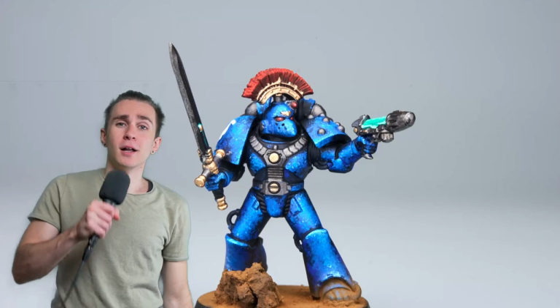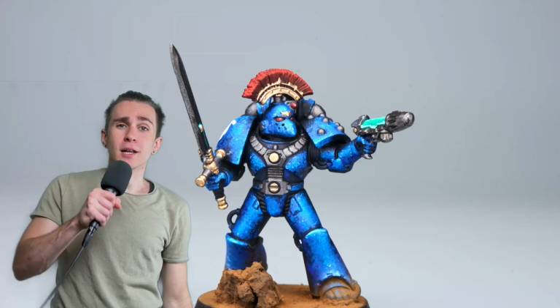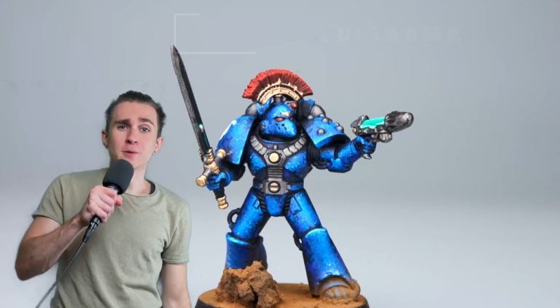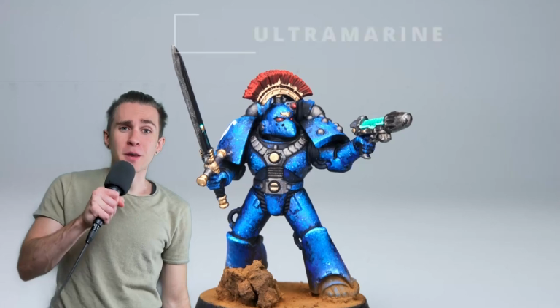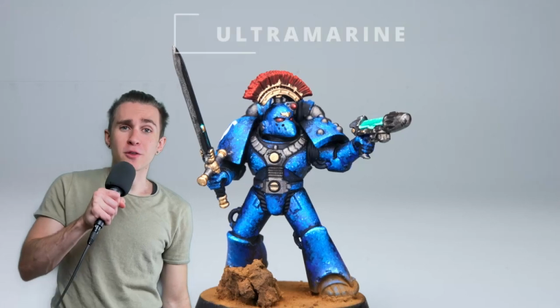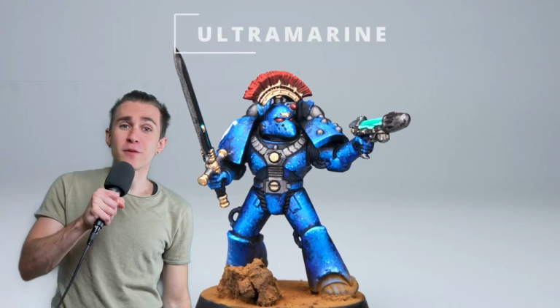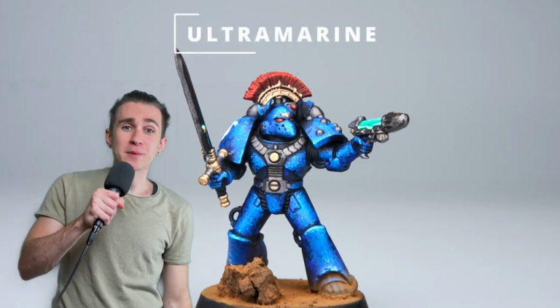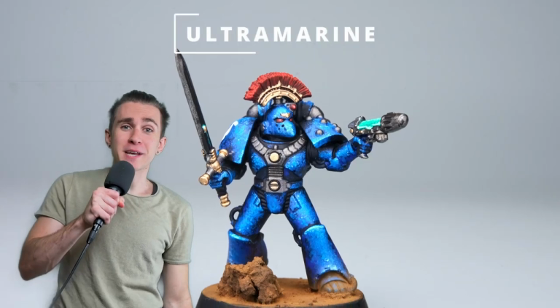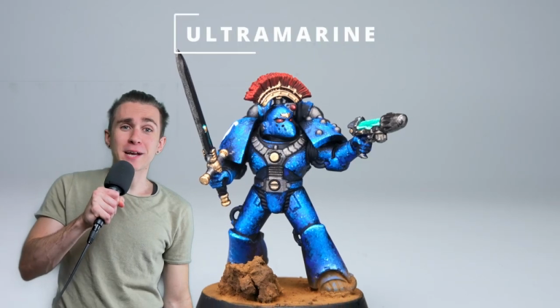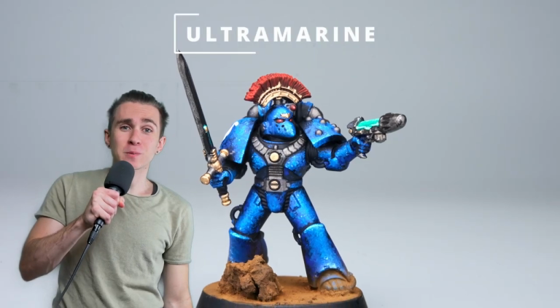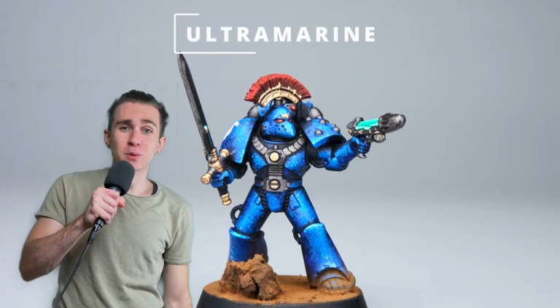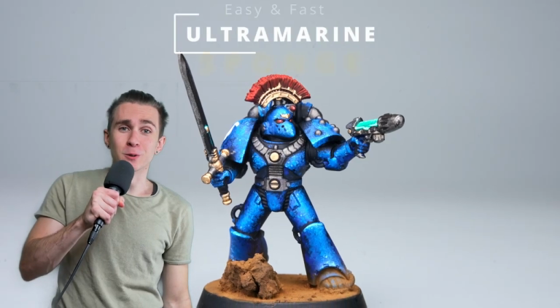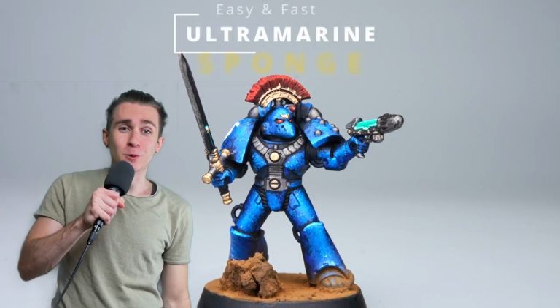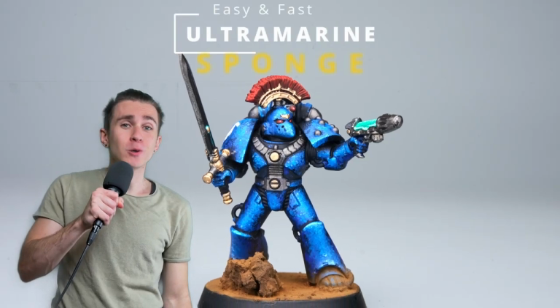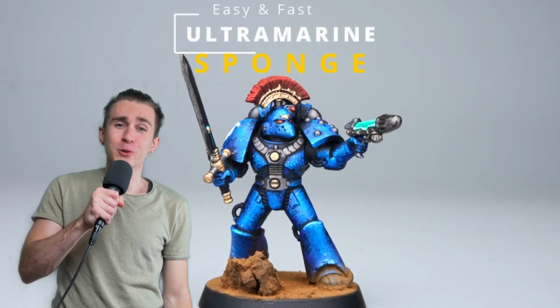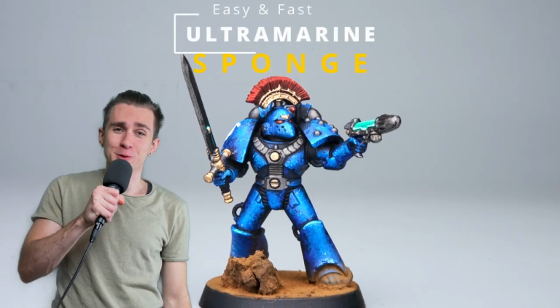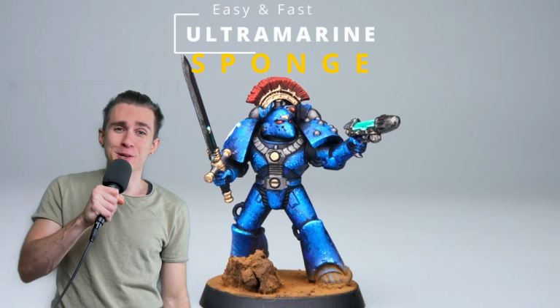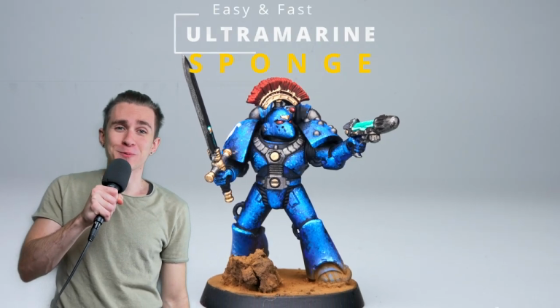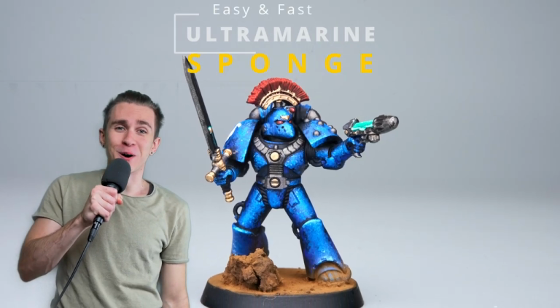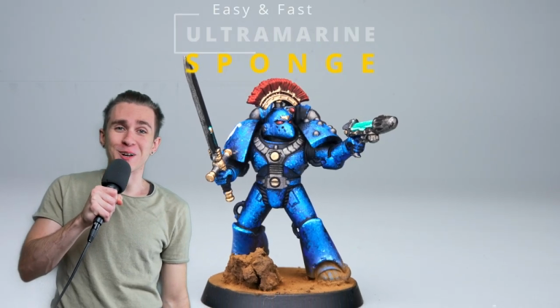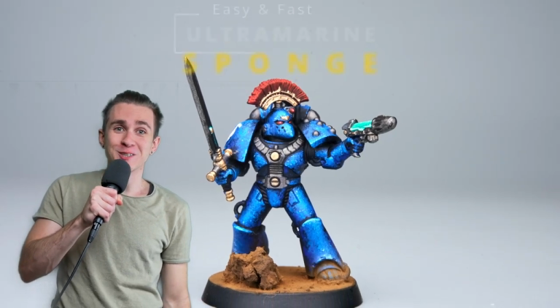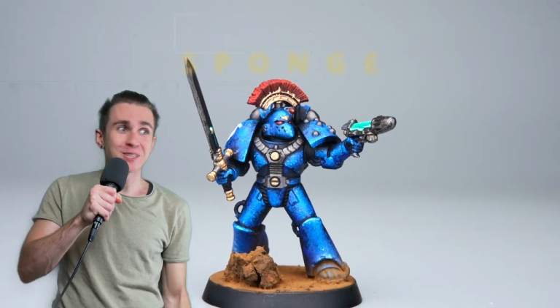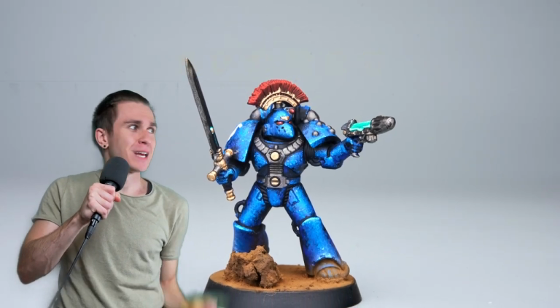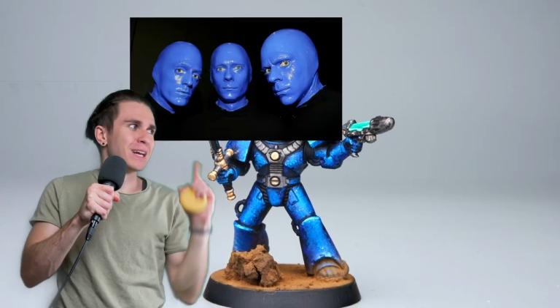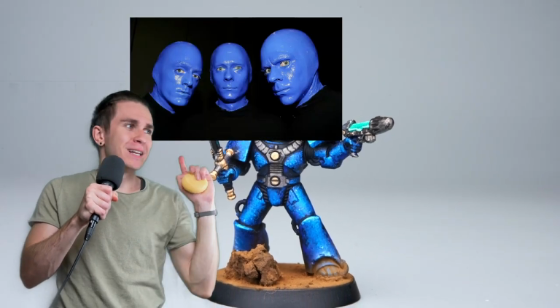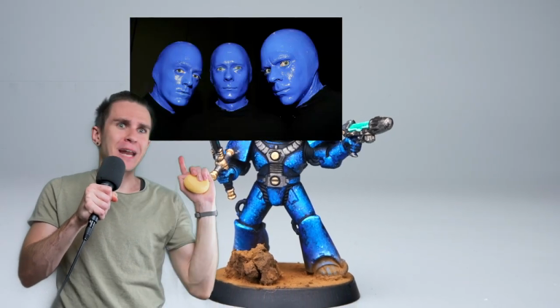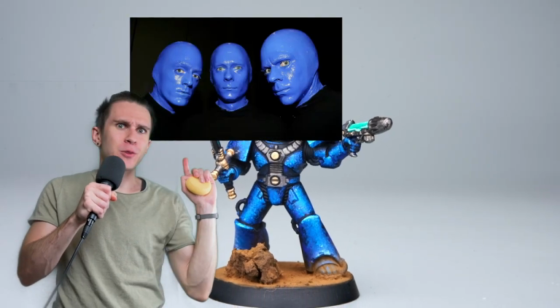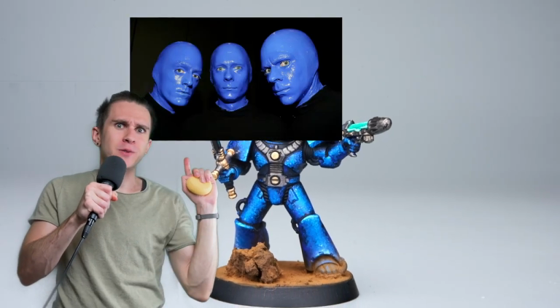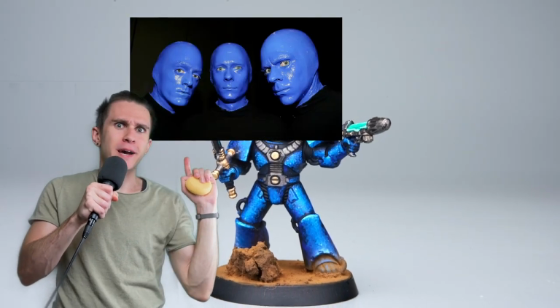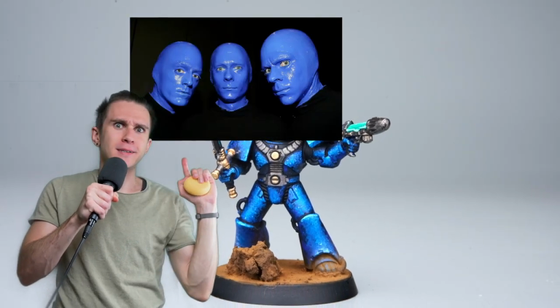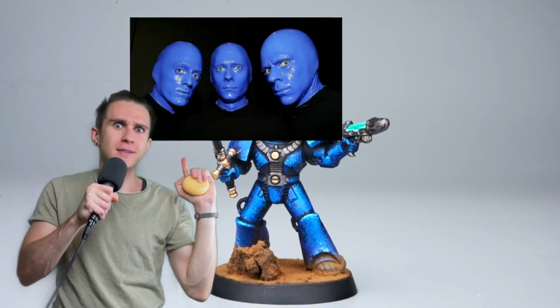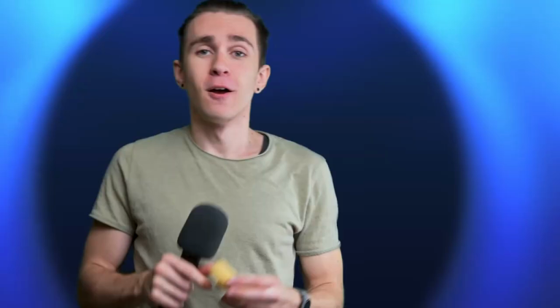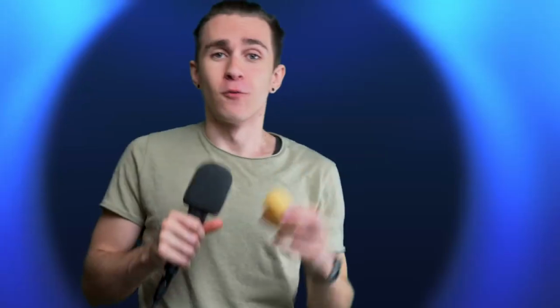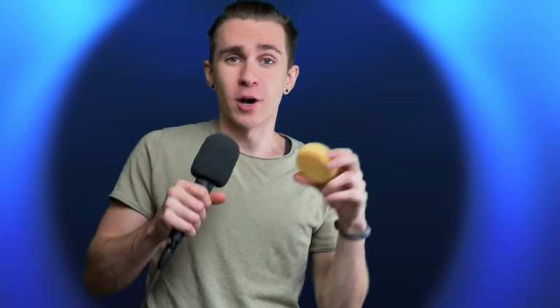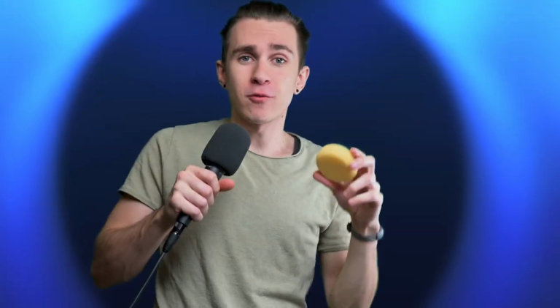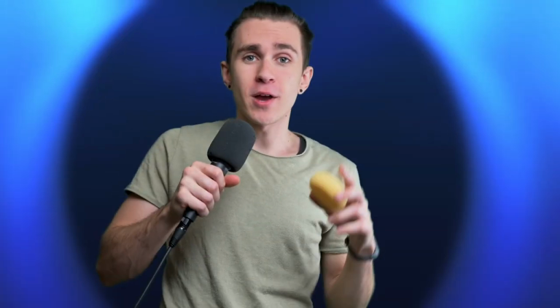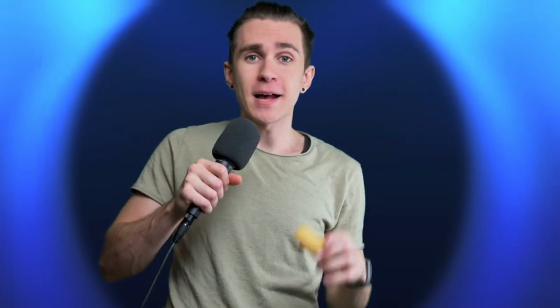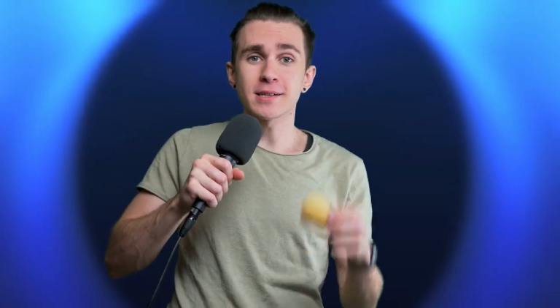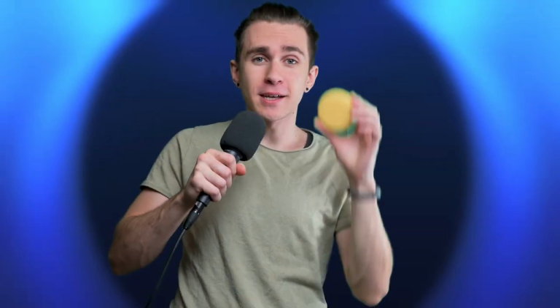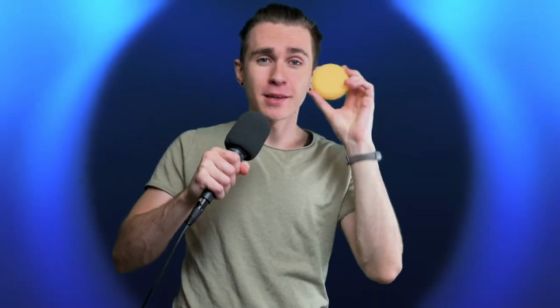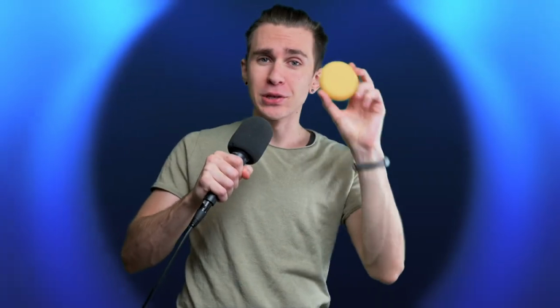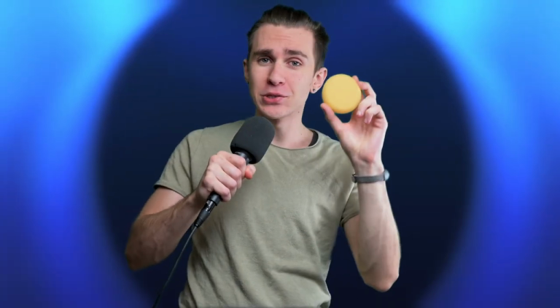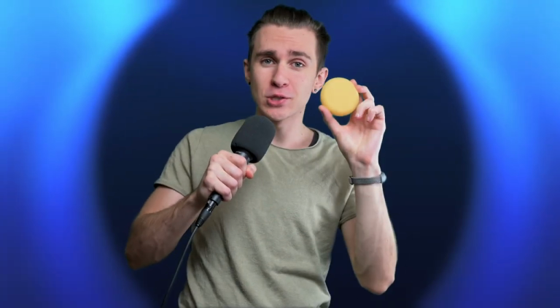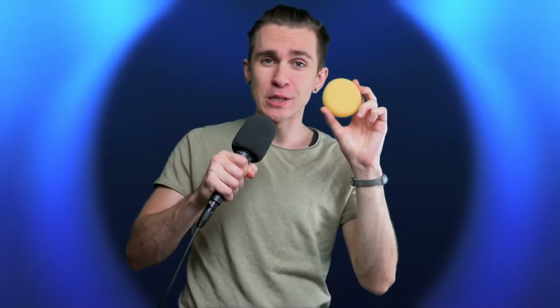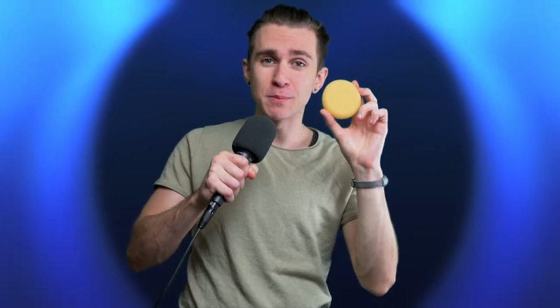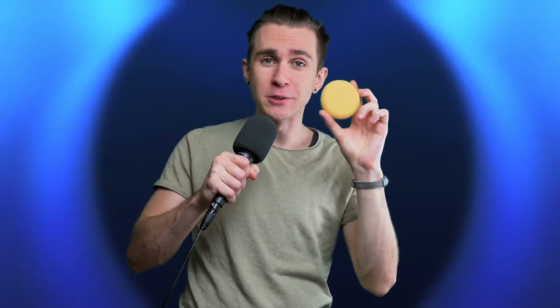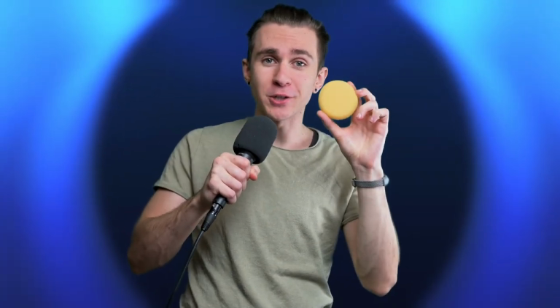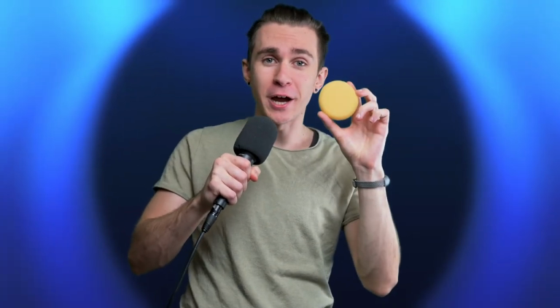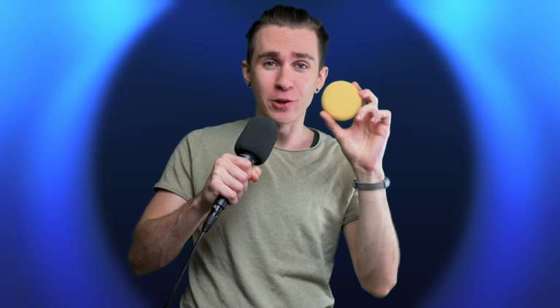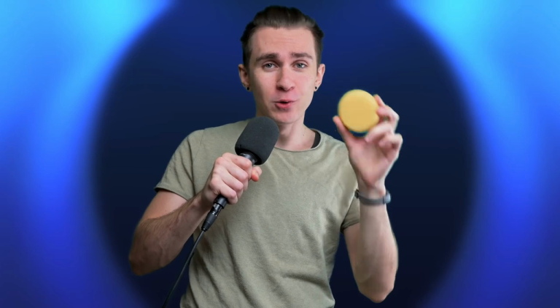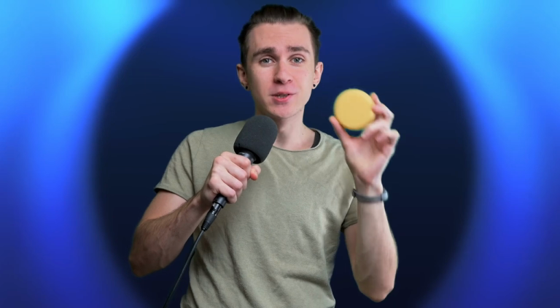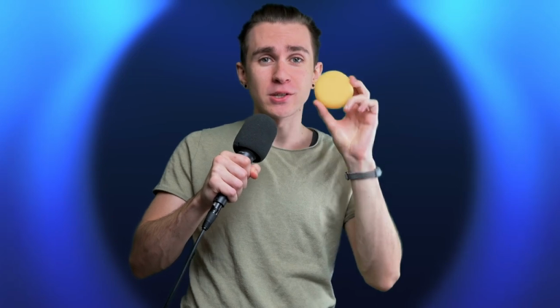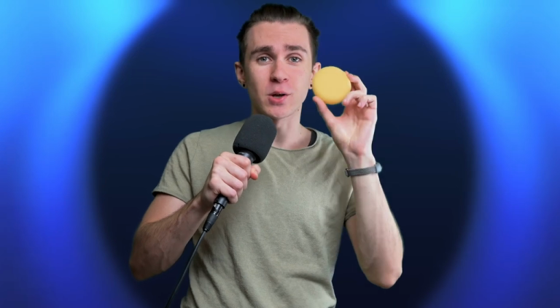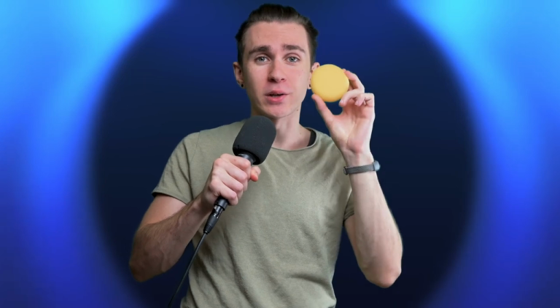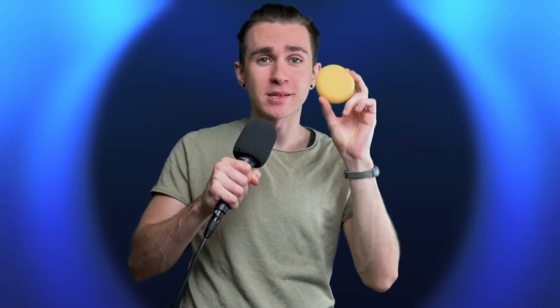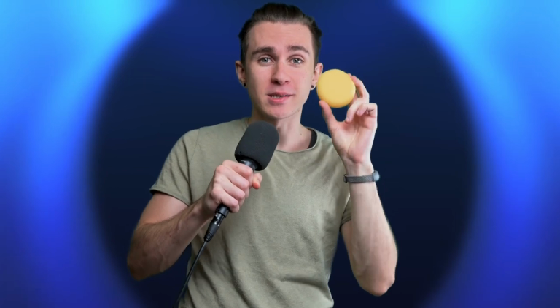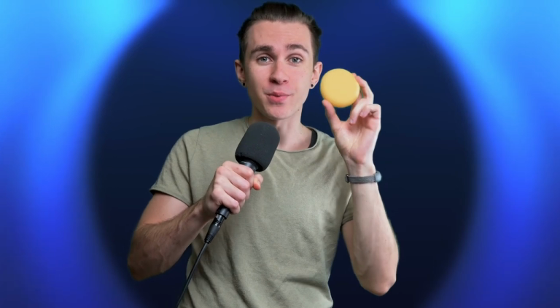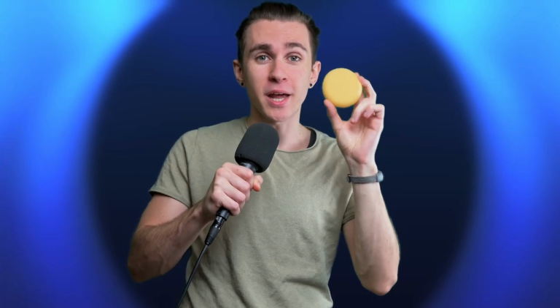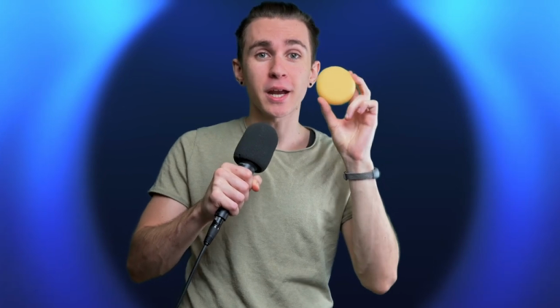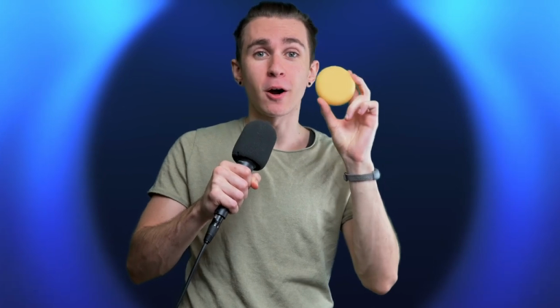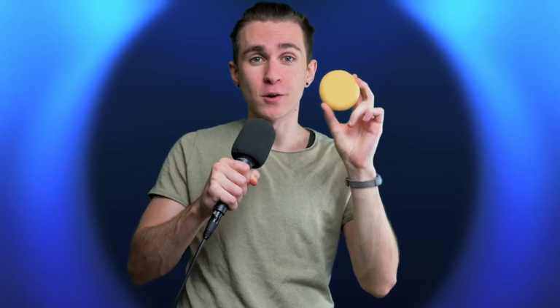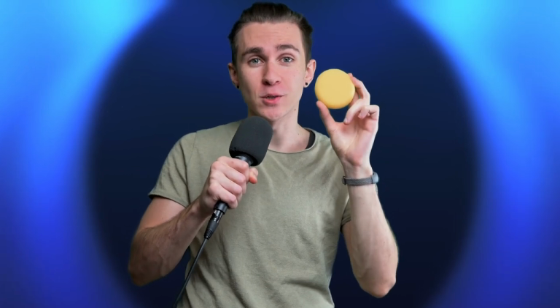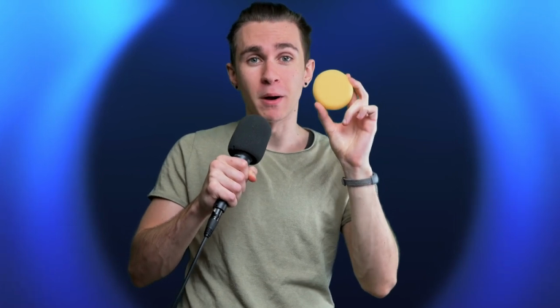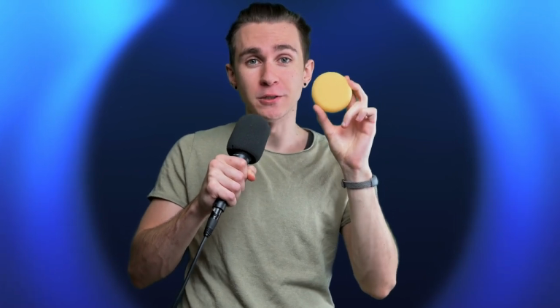Let's paint the famous guys in blue using a sponge. Not those guys. For any of you asking, this is the sponge I use. It's called a synthetic art sponge.